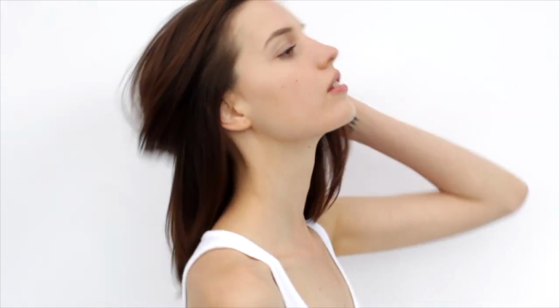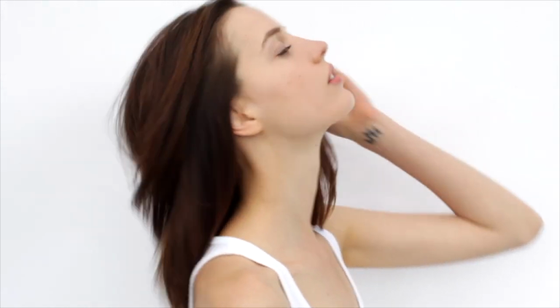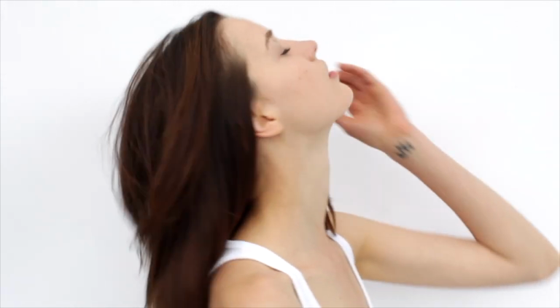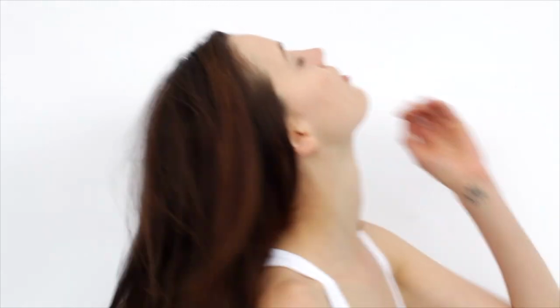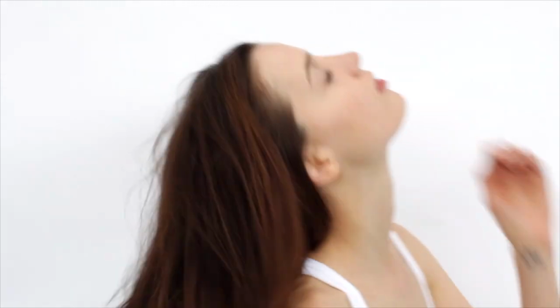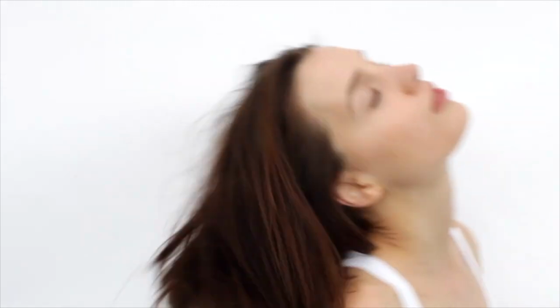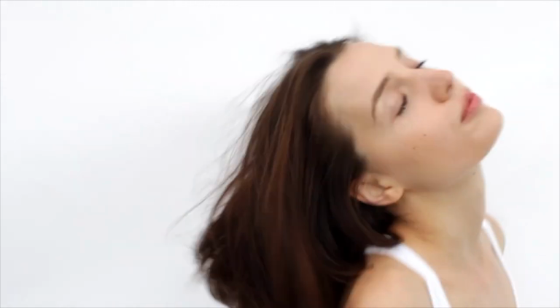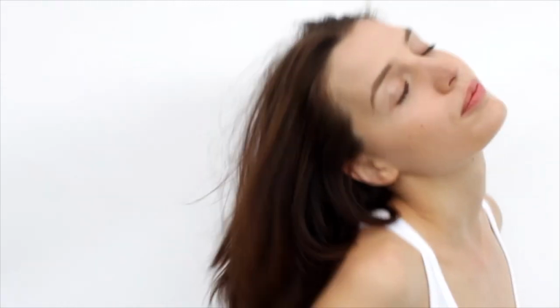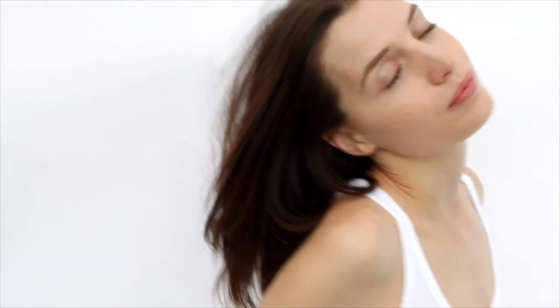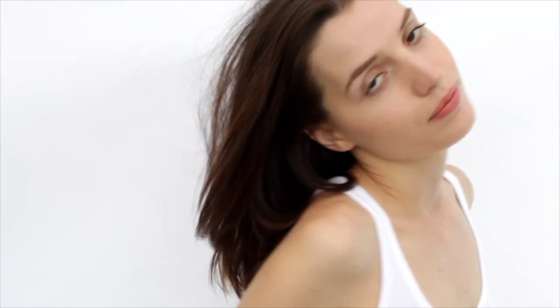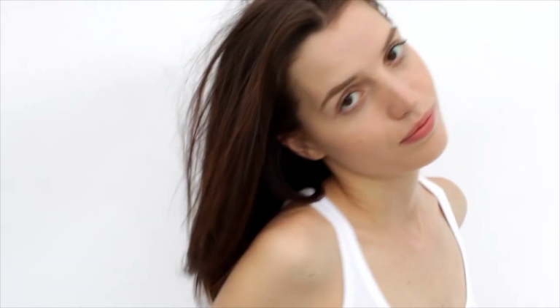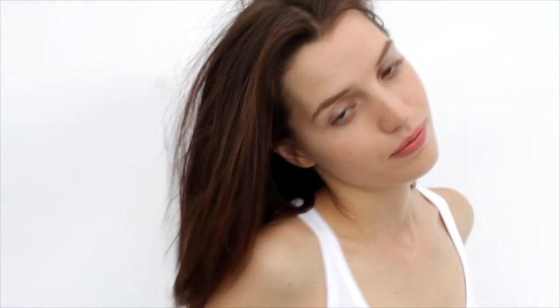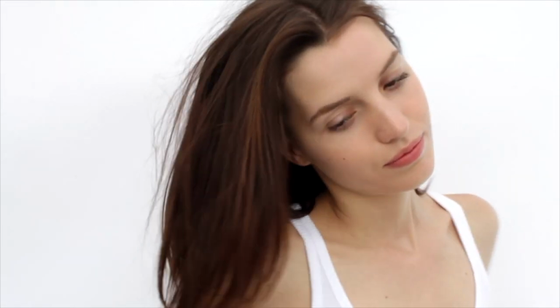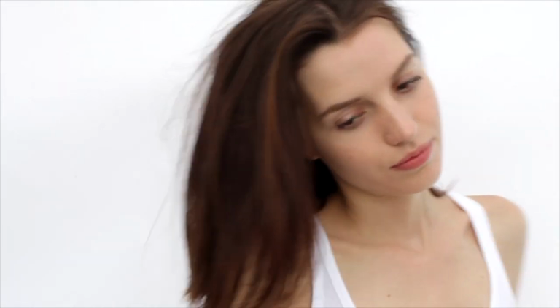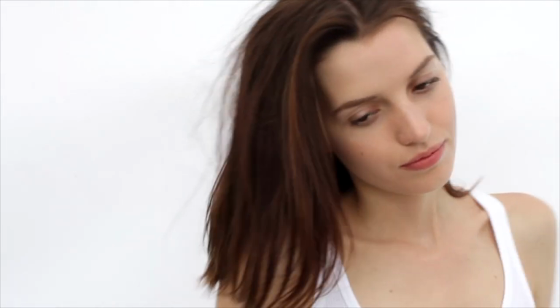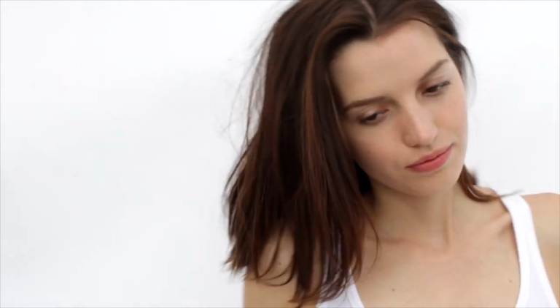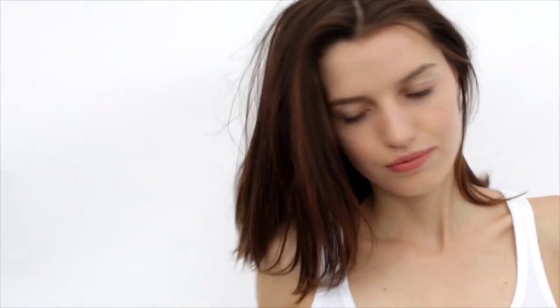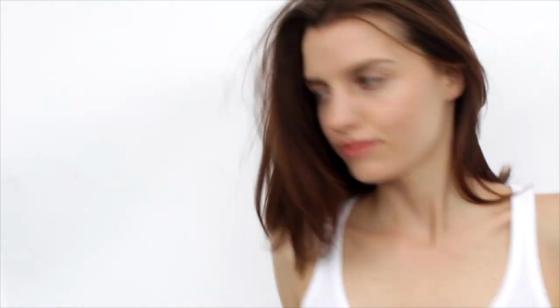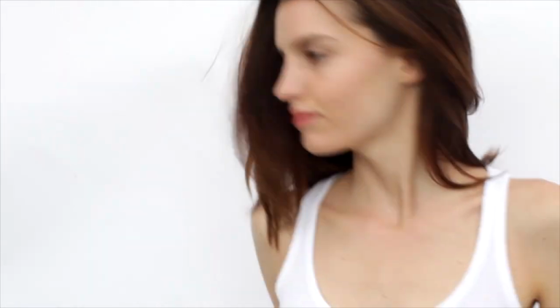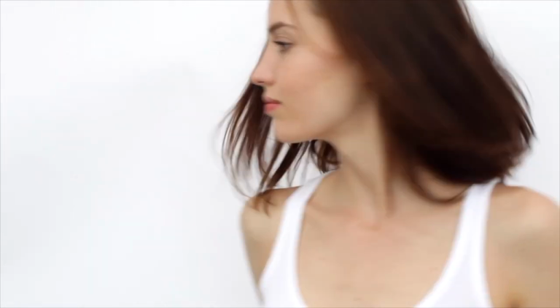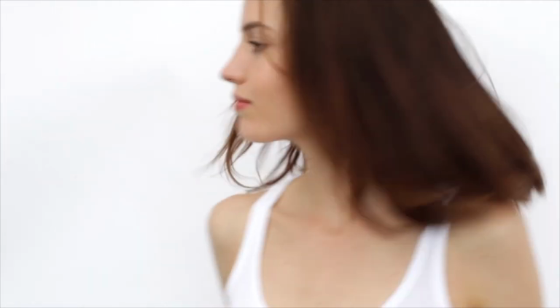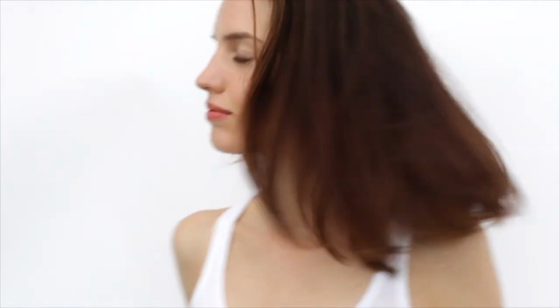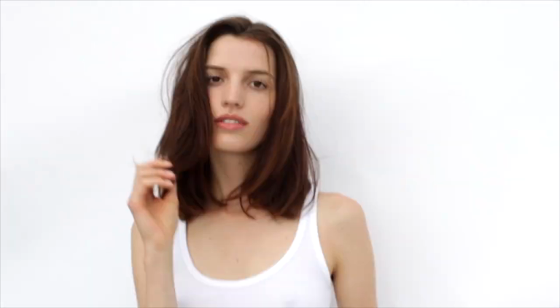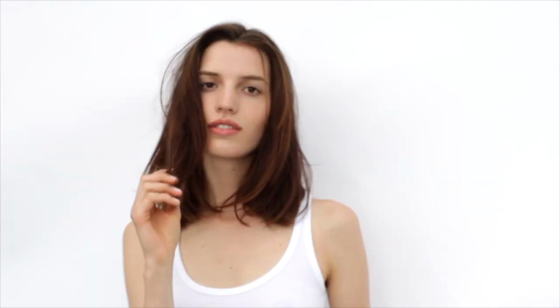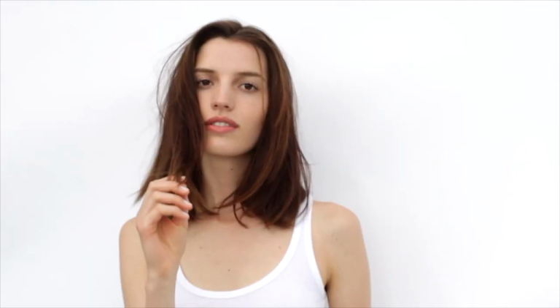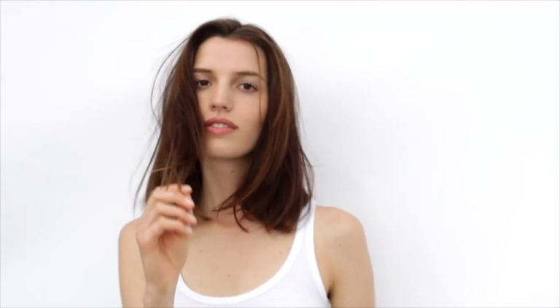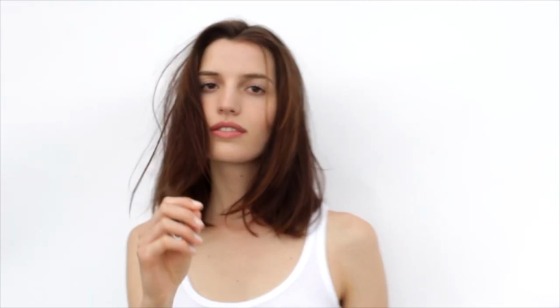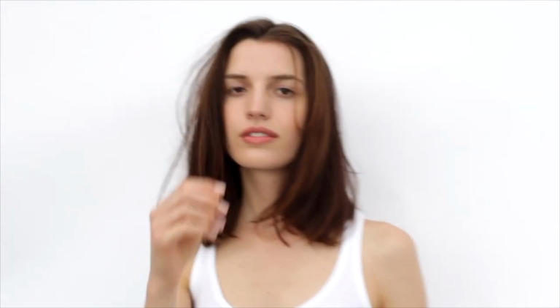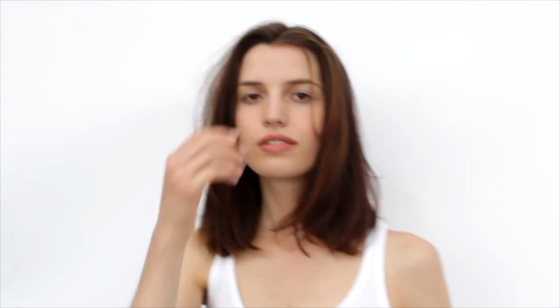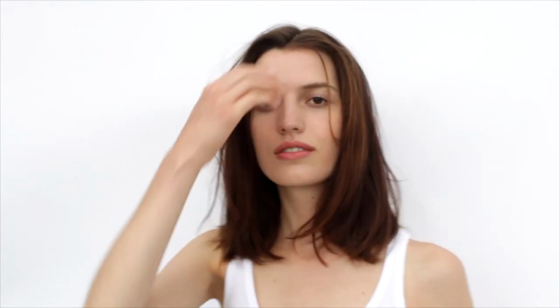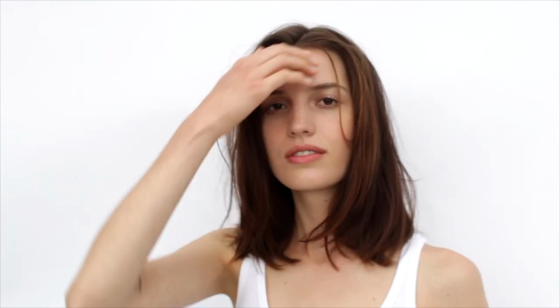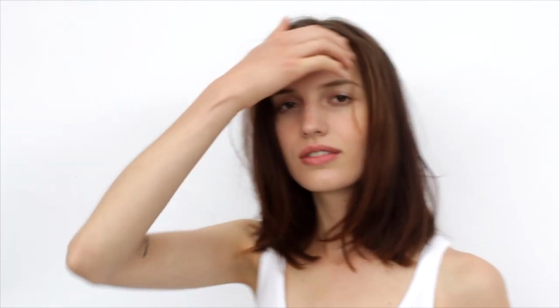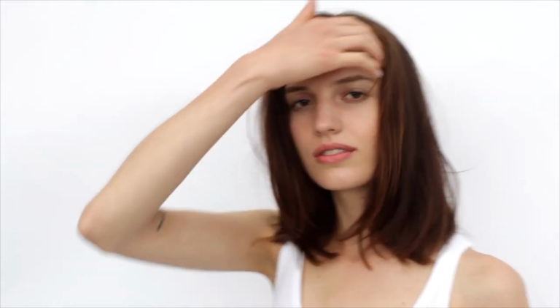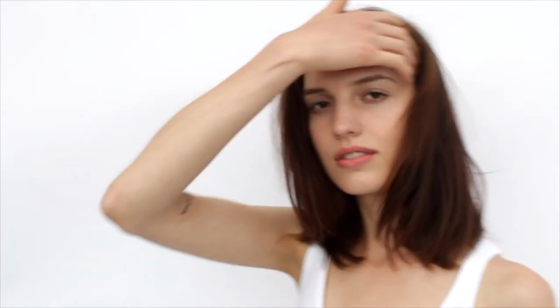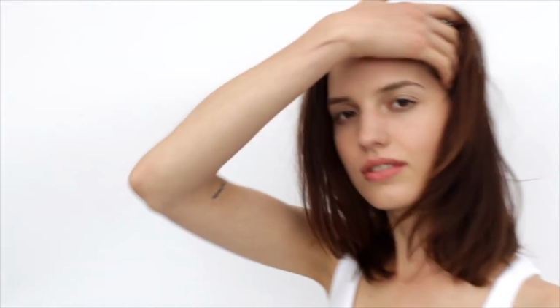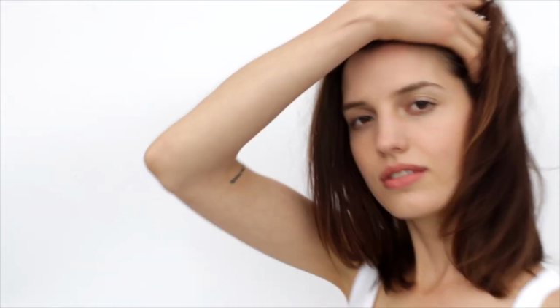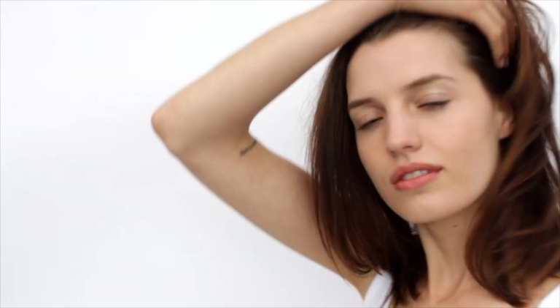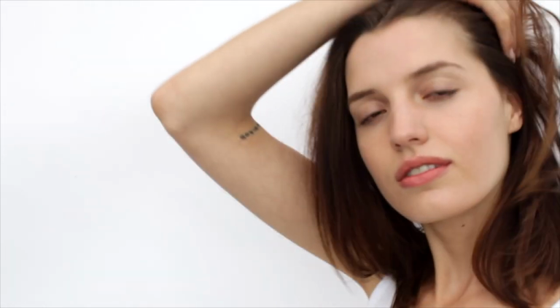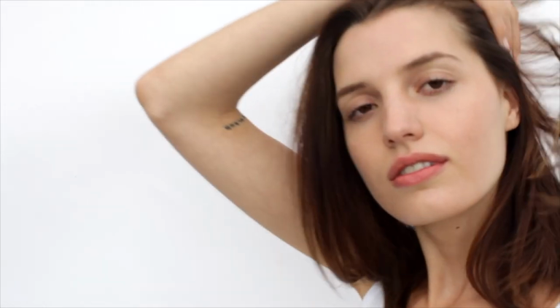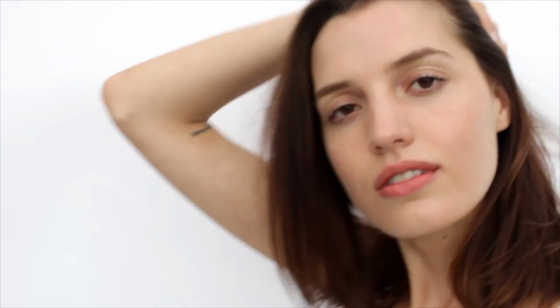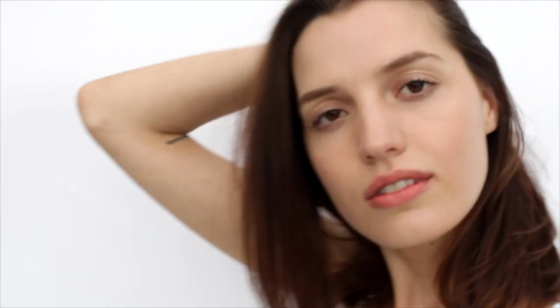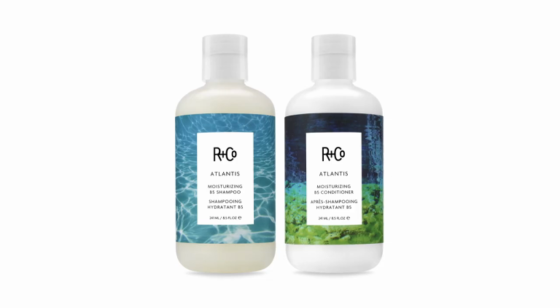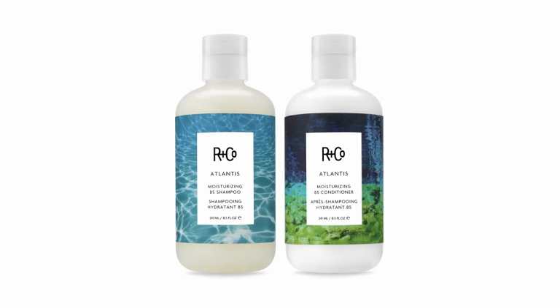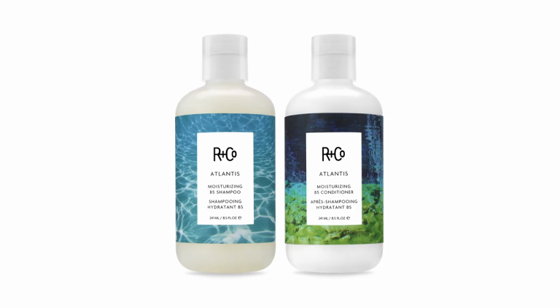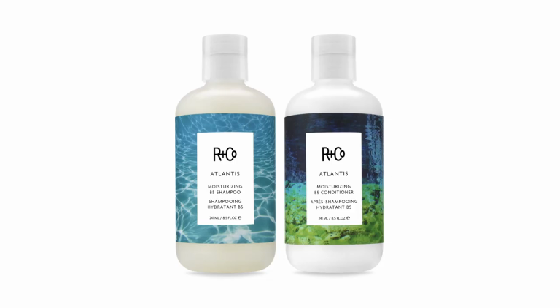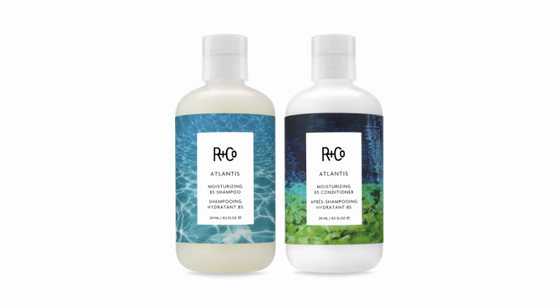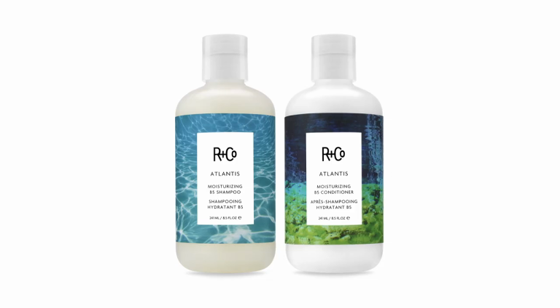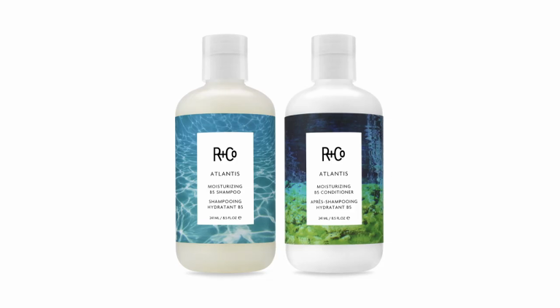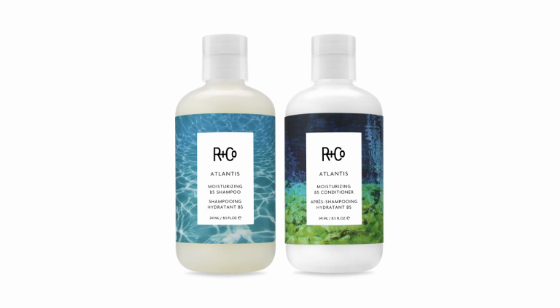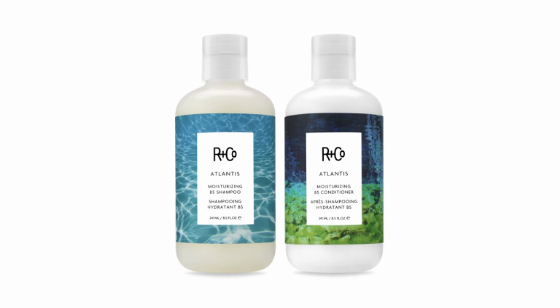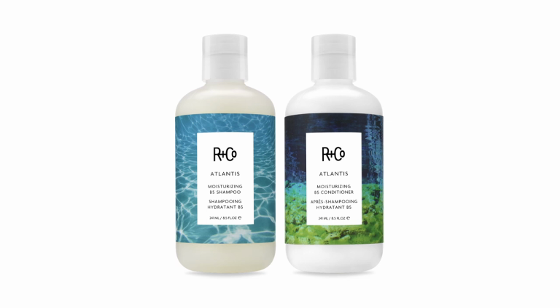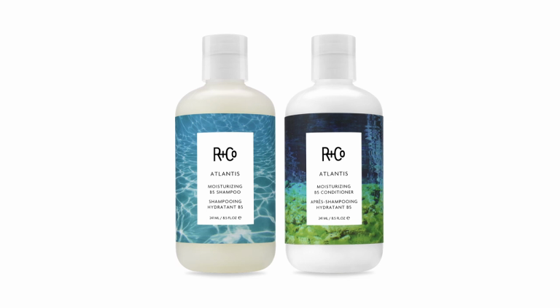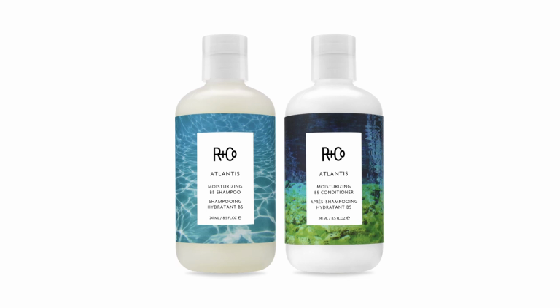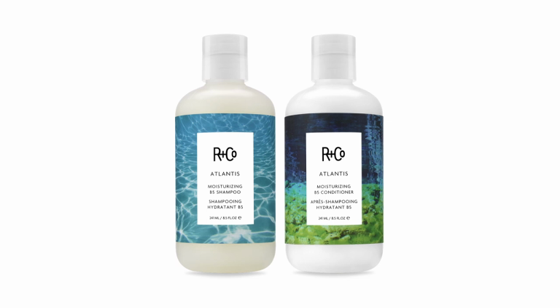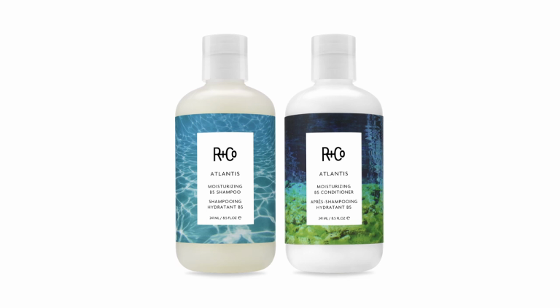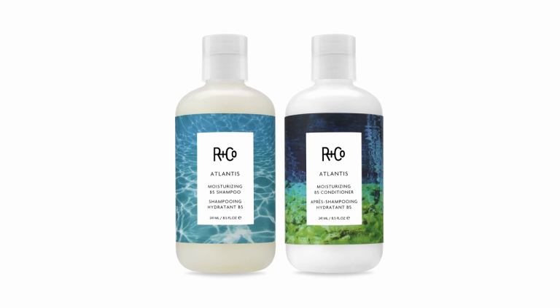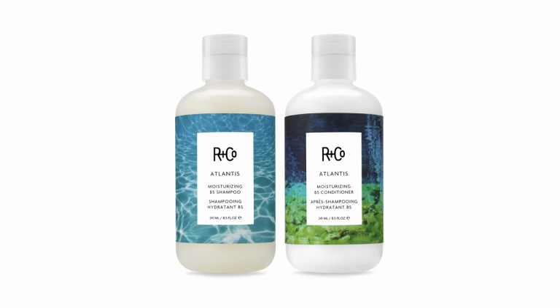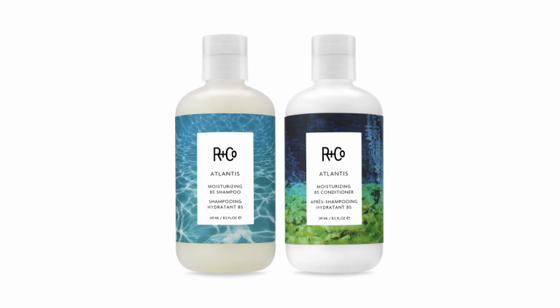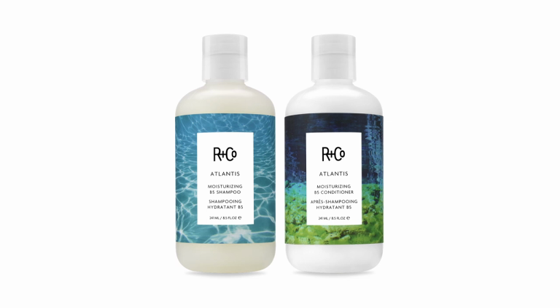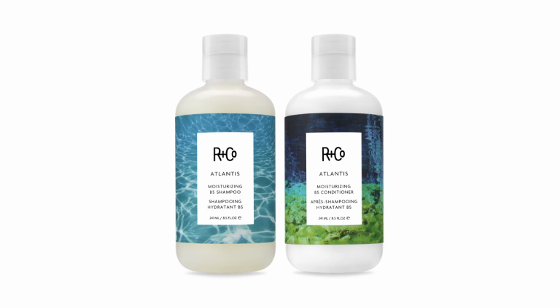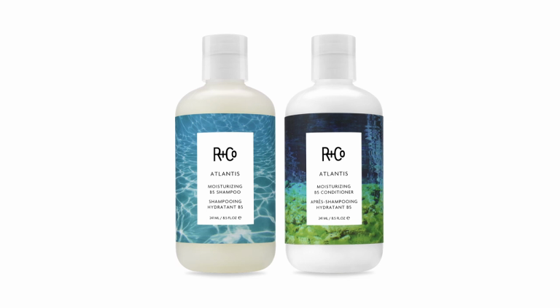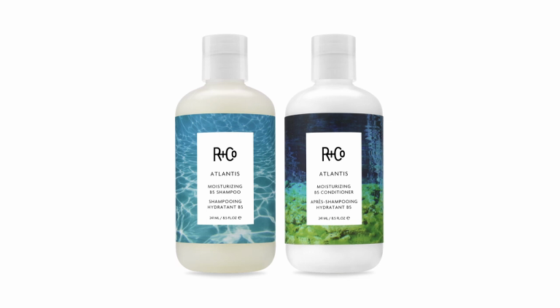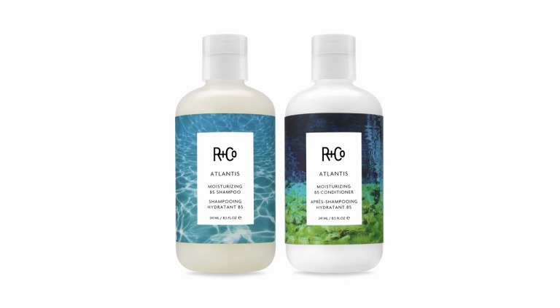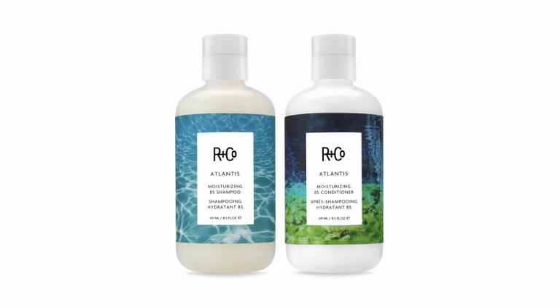Thanks very much. My name is Howard McLaren. This has been Atlantis Moisturizing B5 Shampoo and Conditioner.